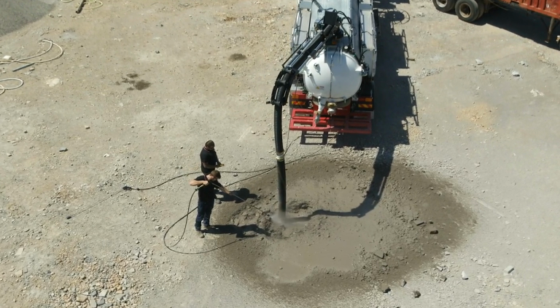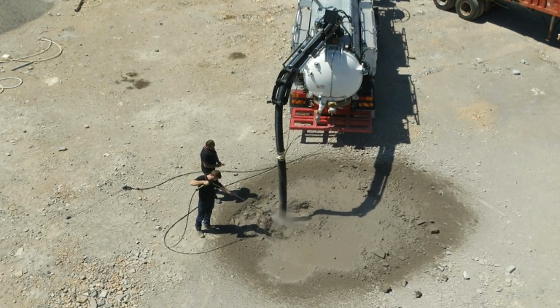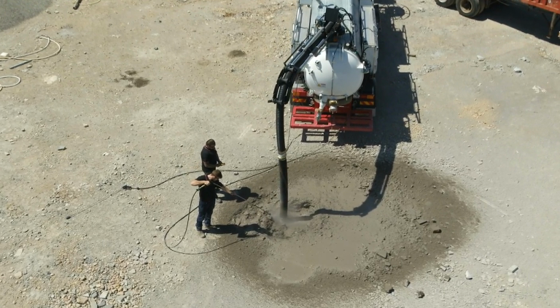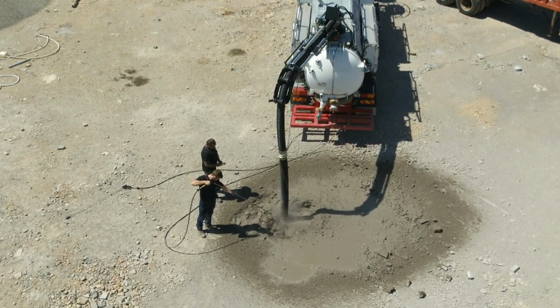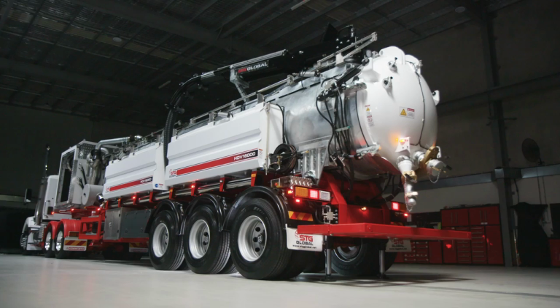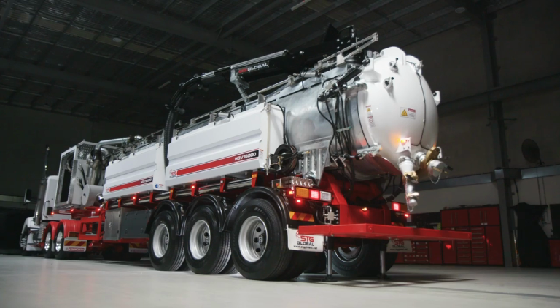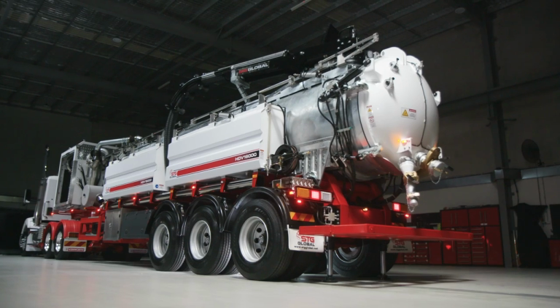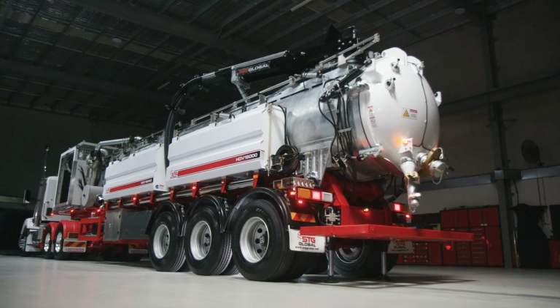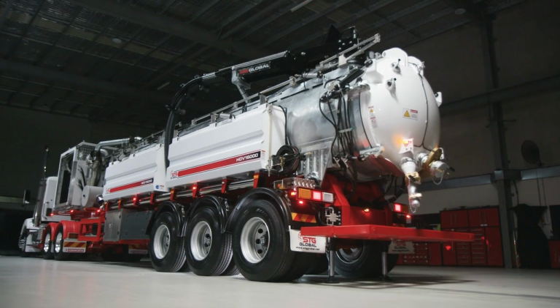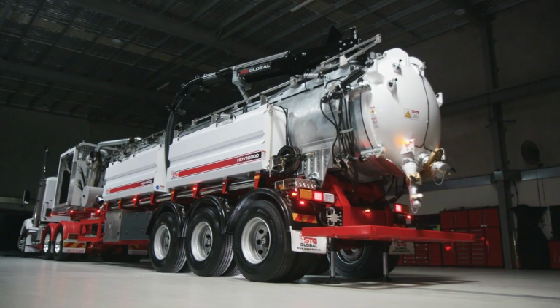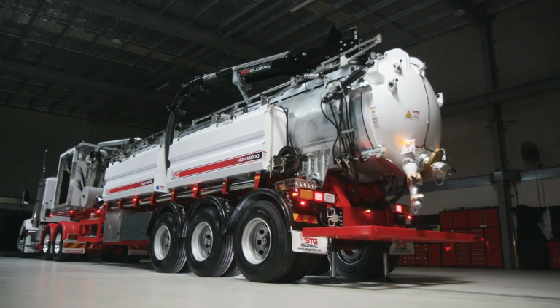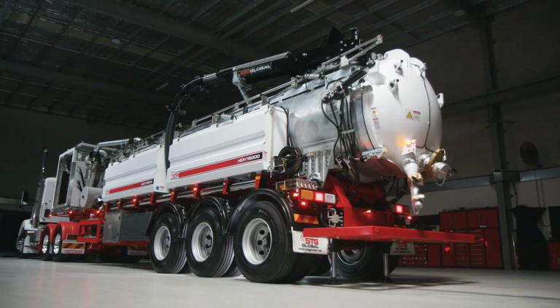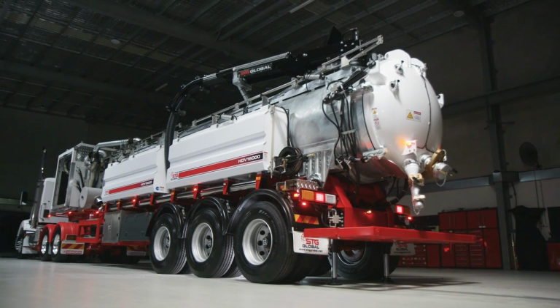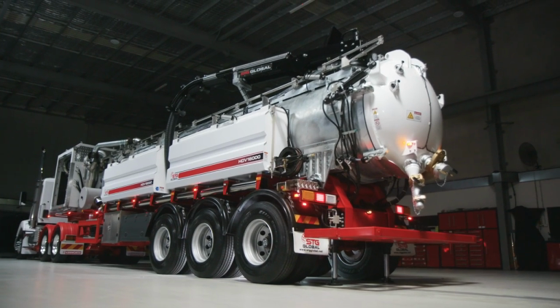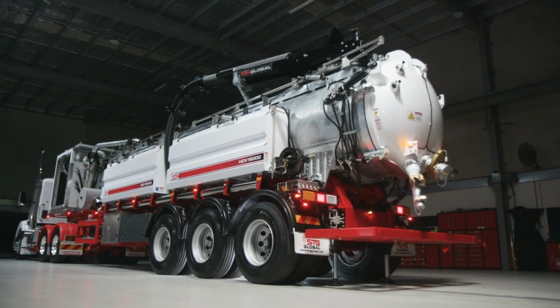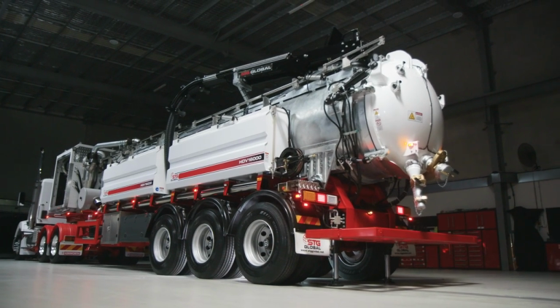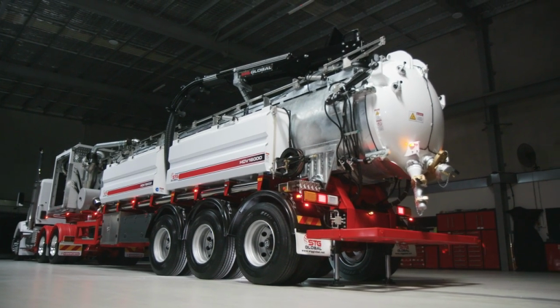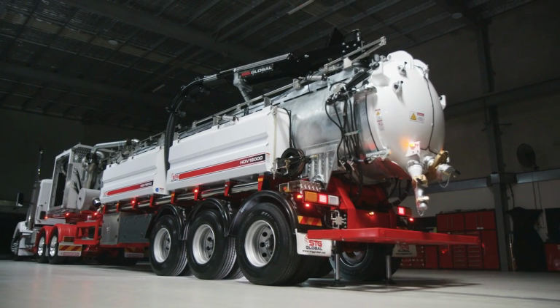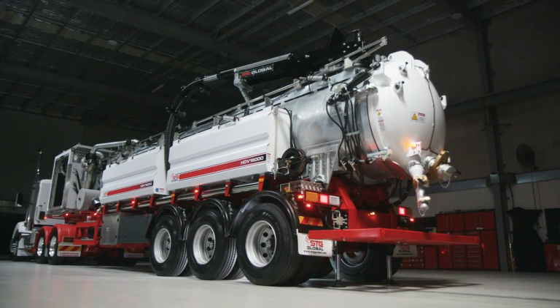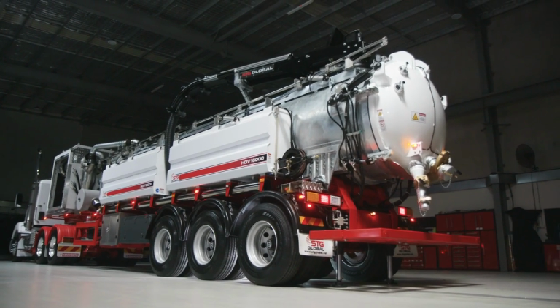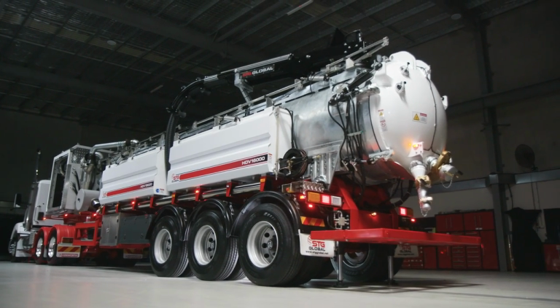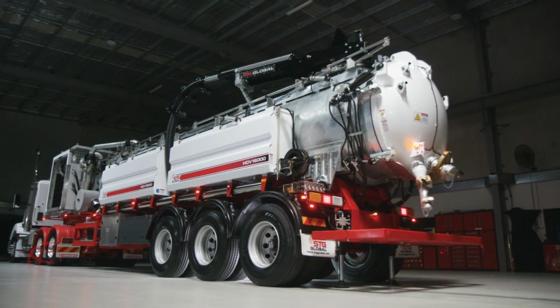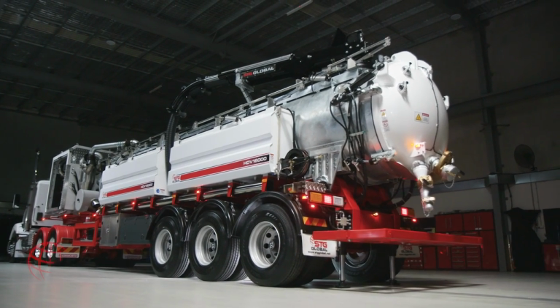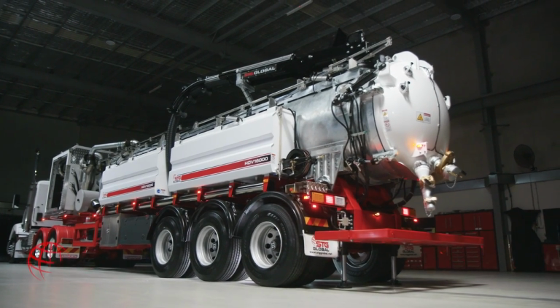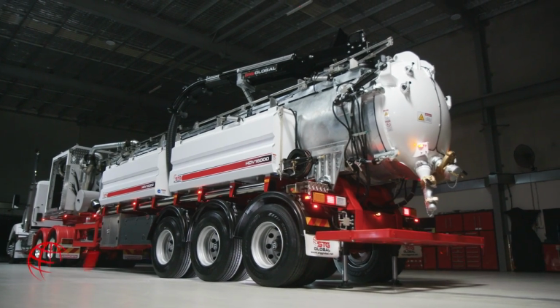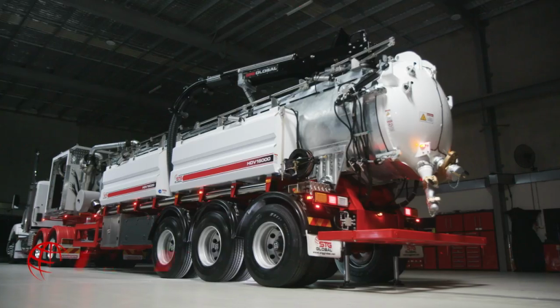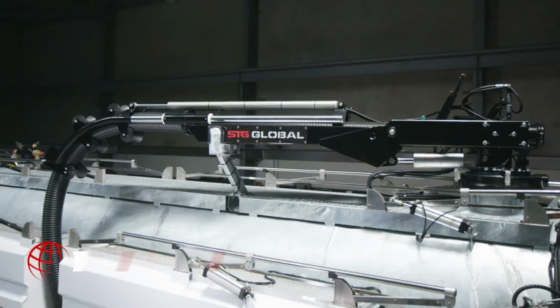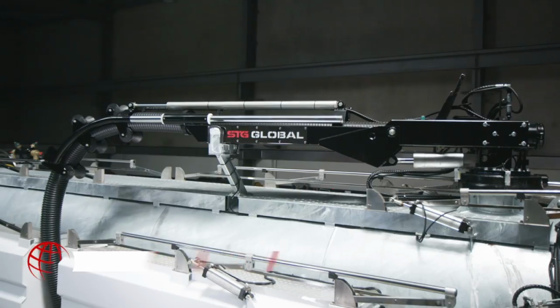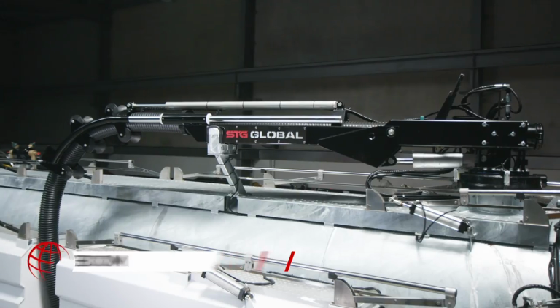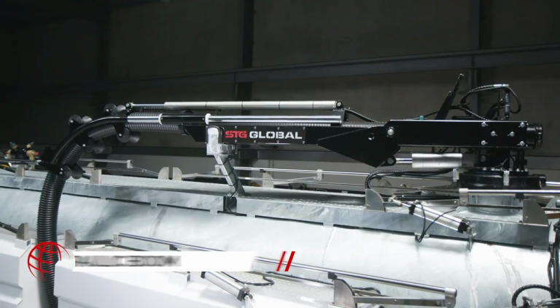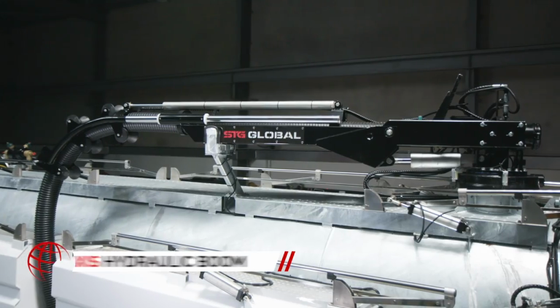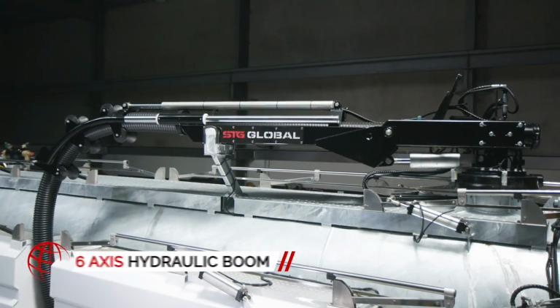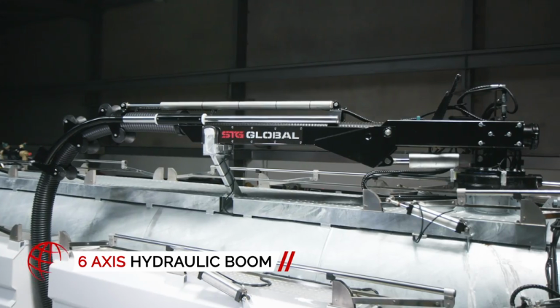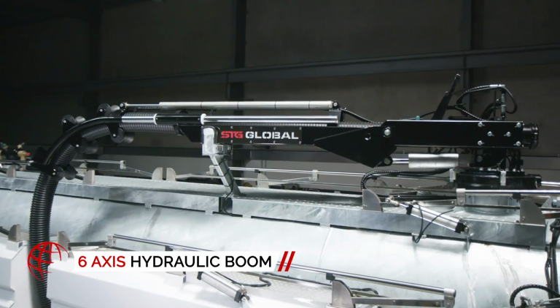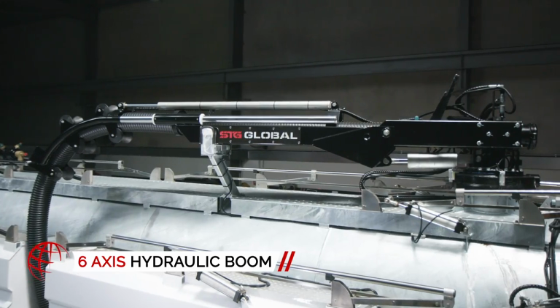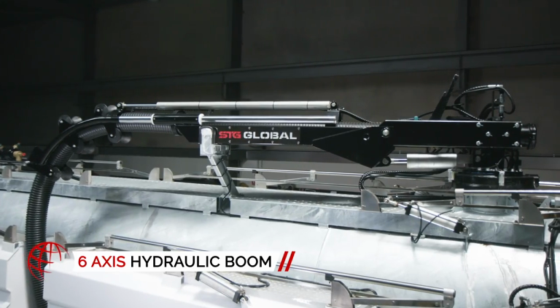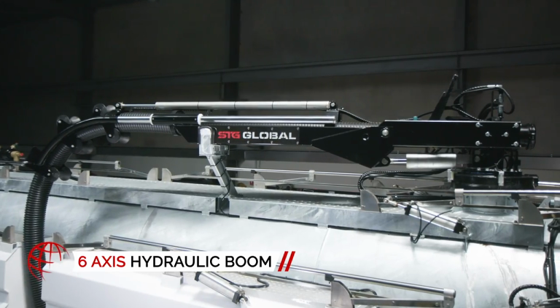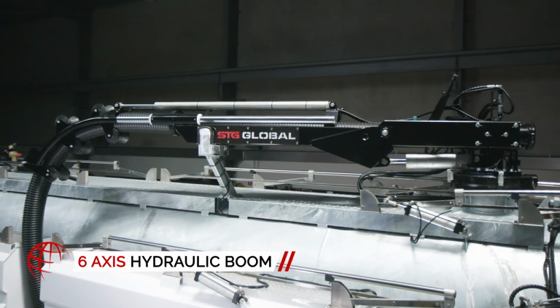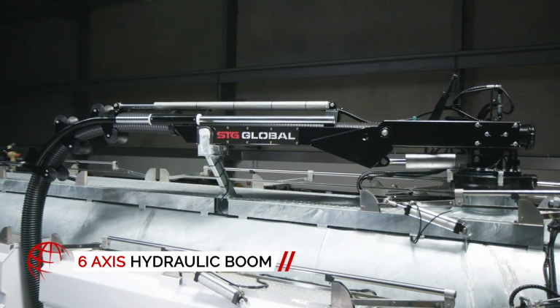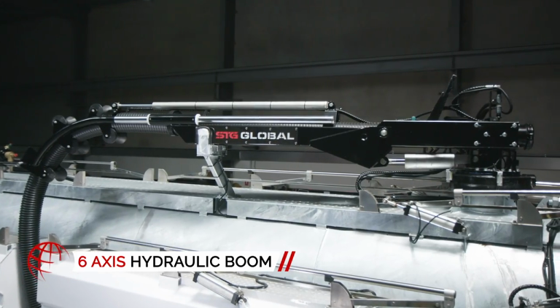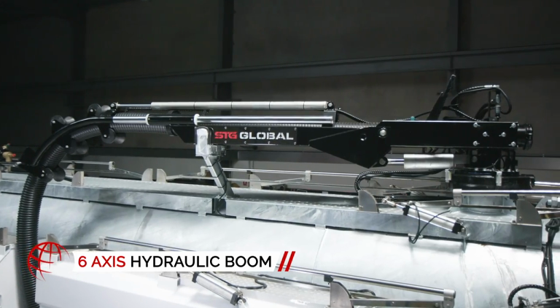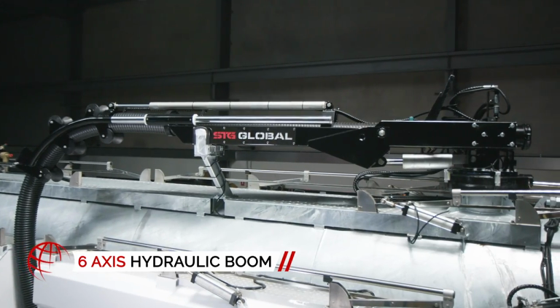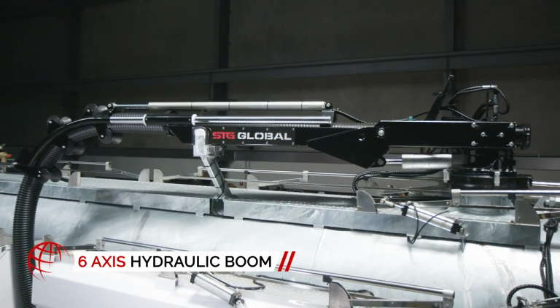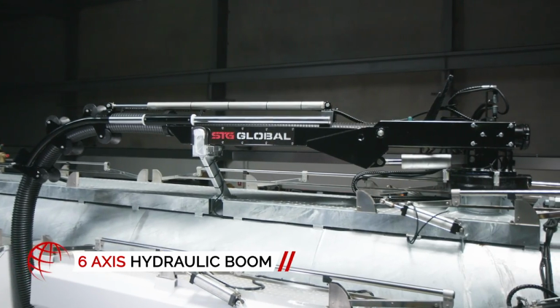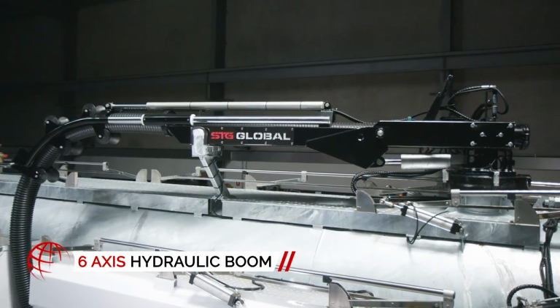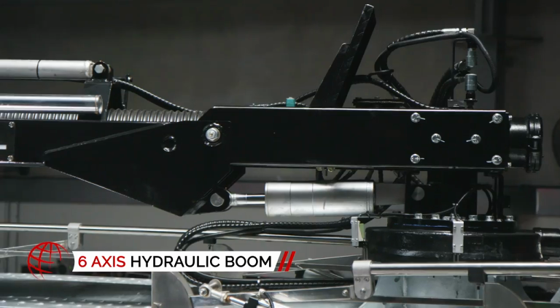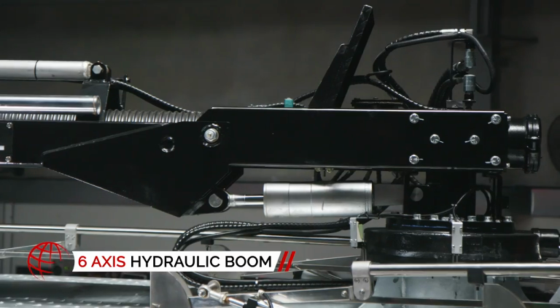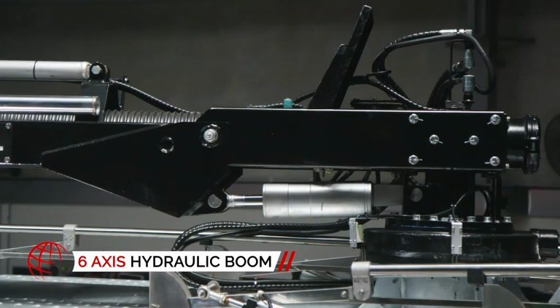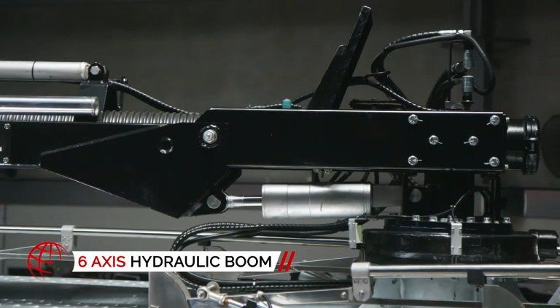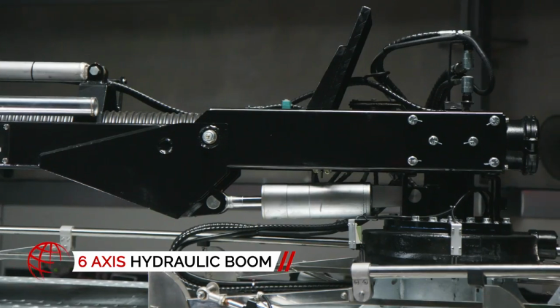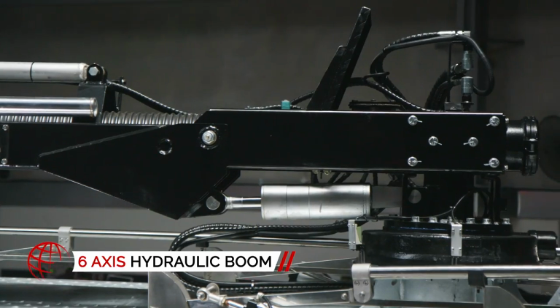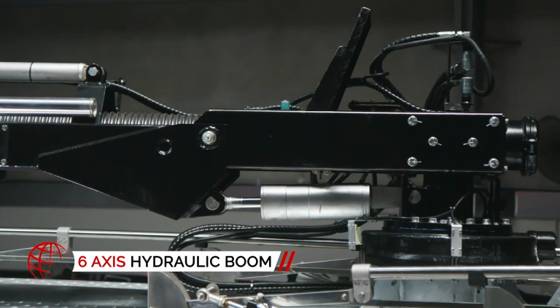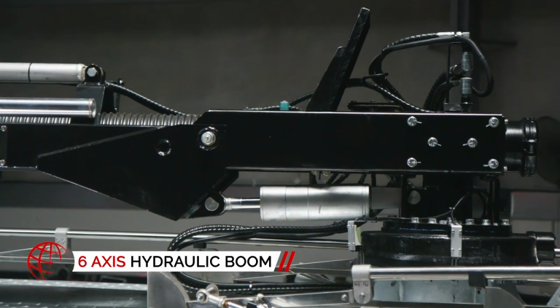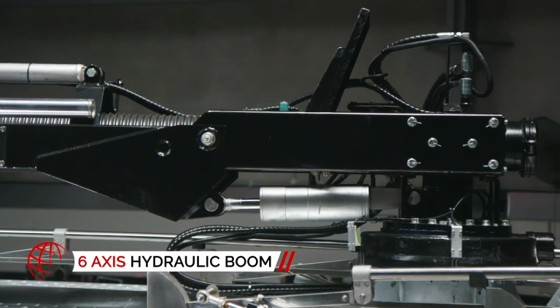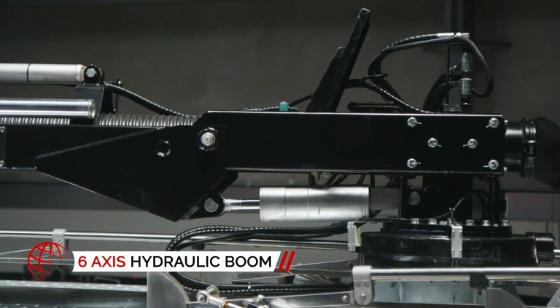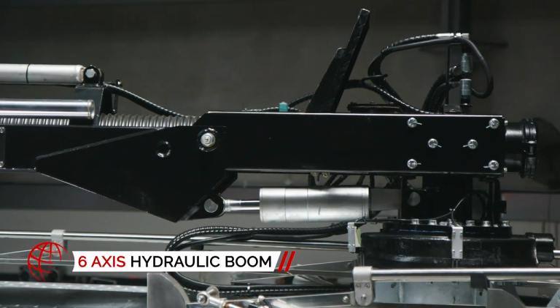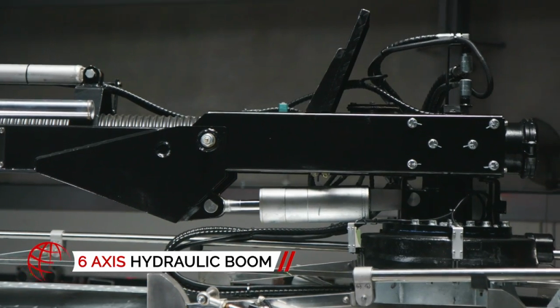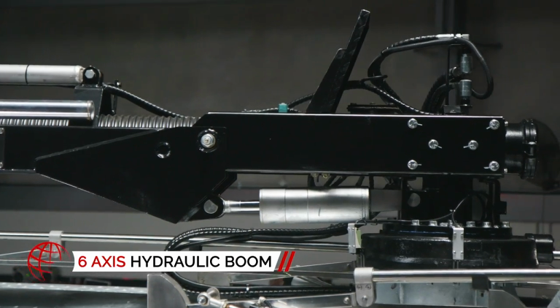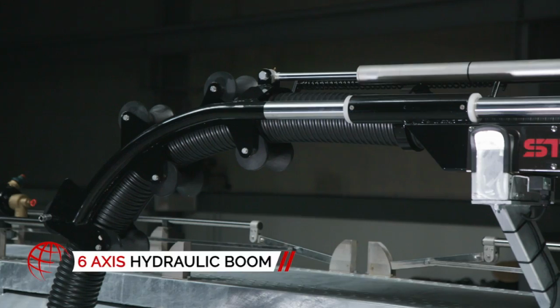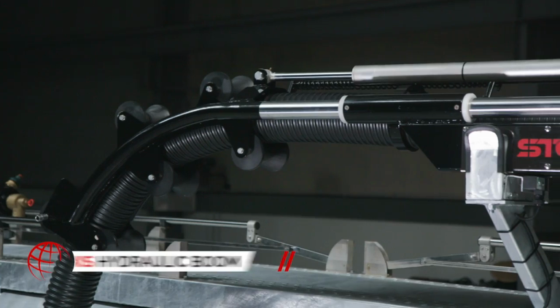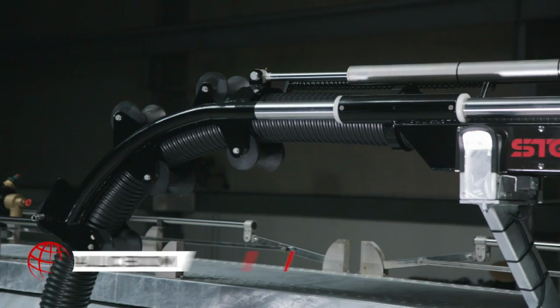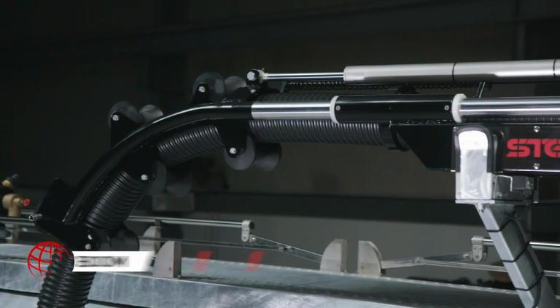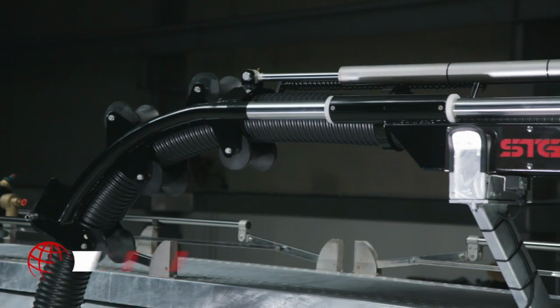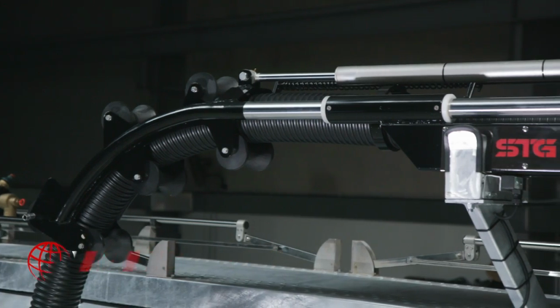Featuring a 6-inch full hydraulic boom with 6-axis of movement, there is no spot too hard to reach.